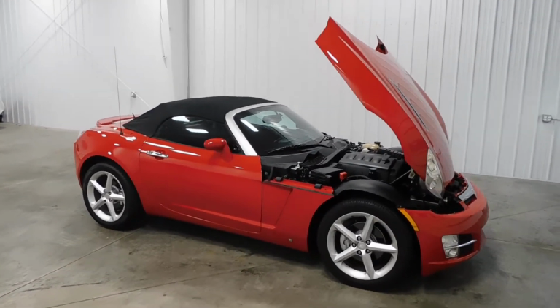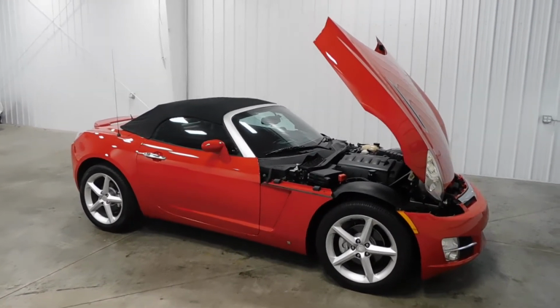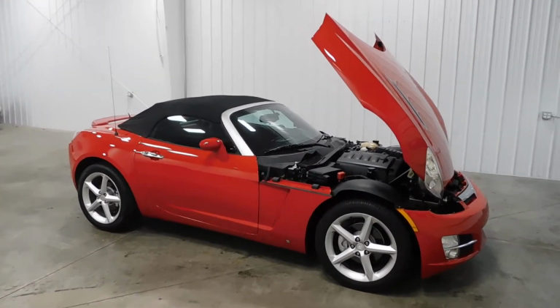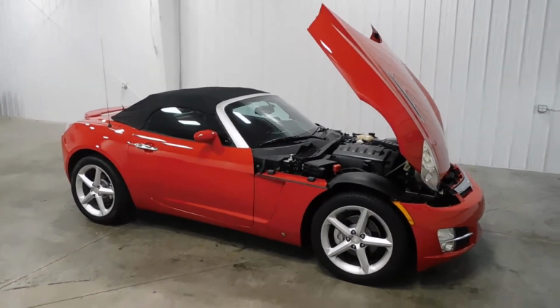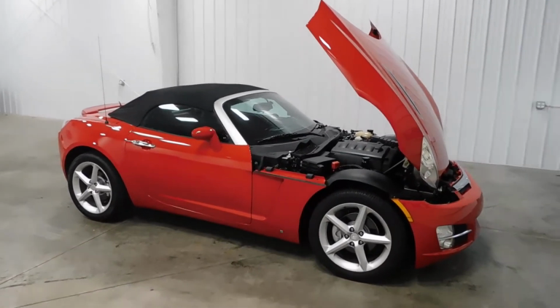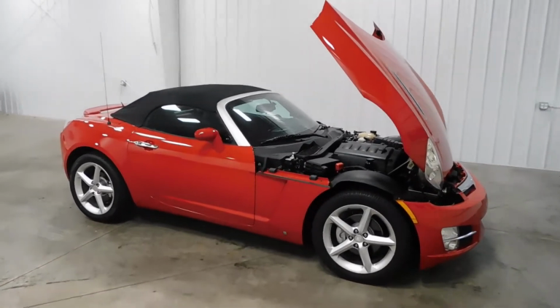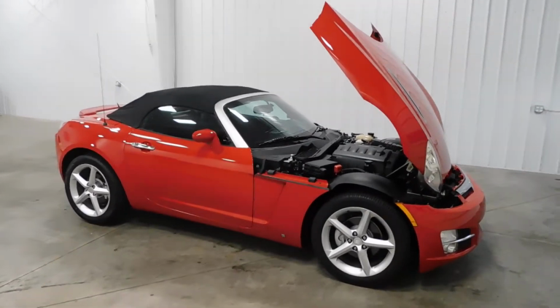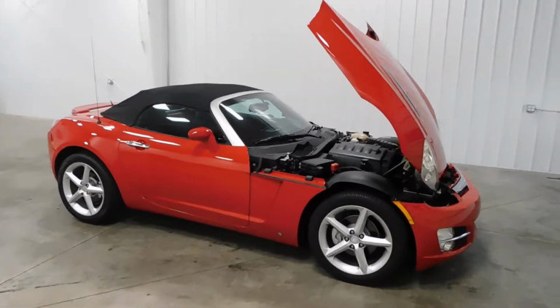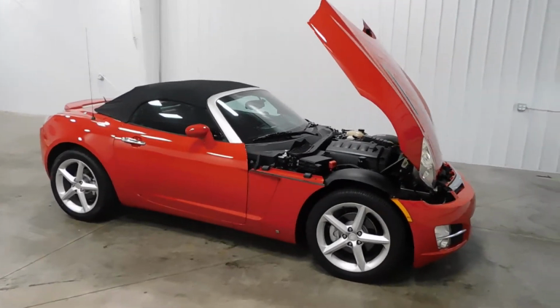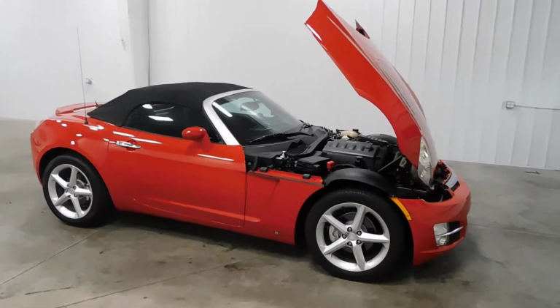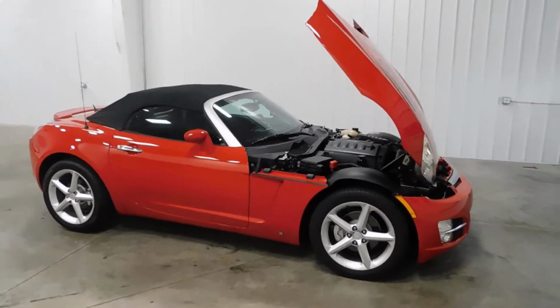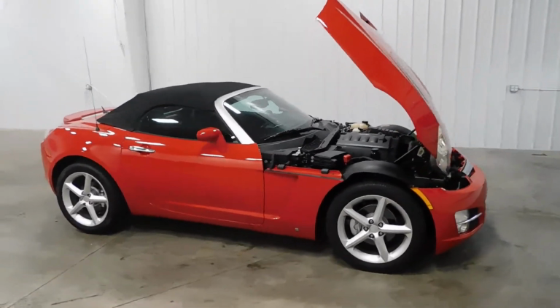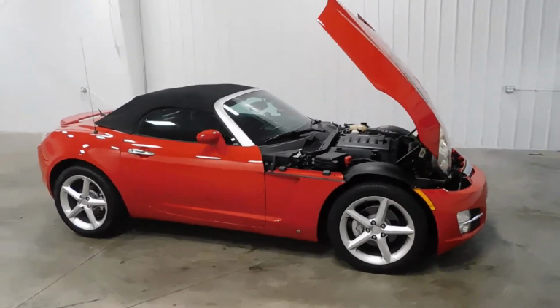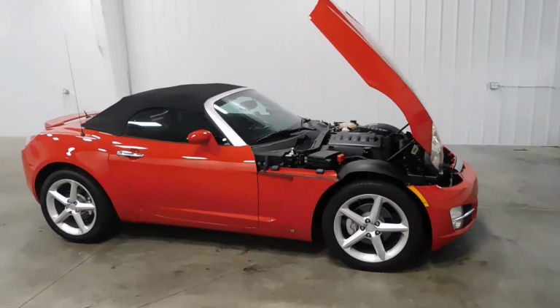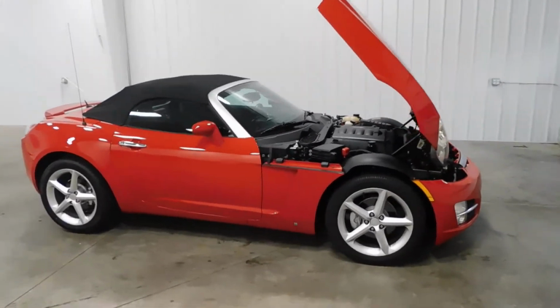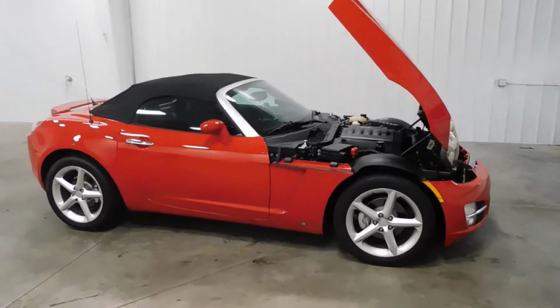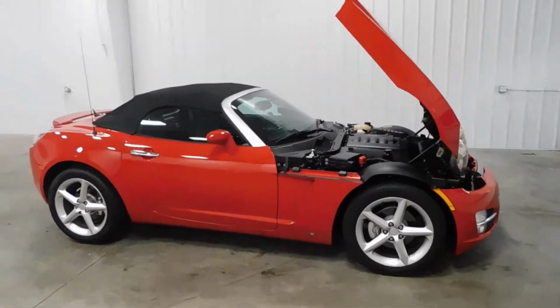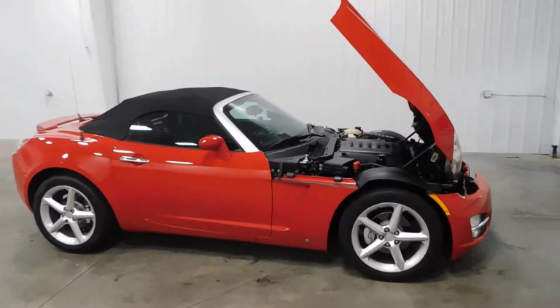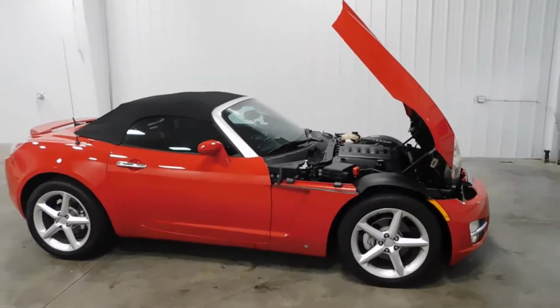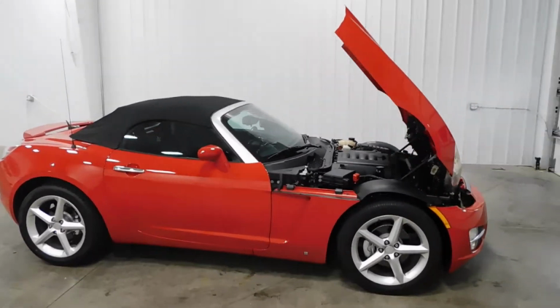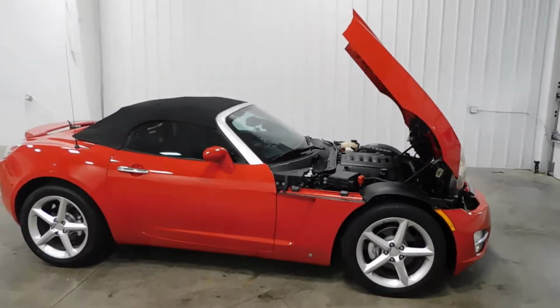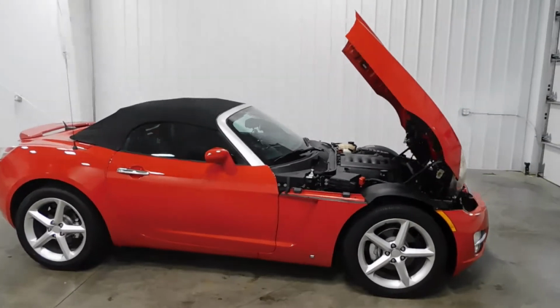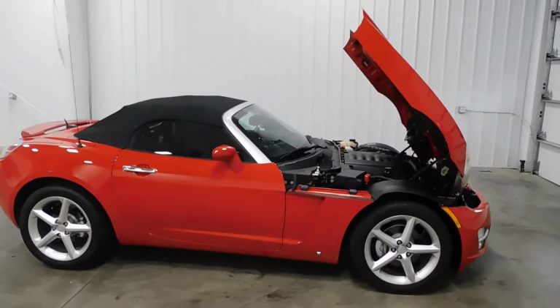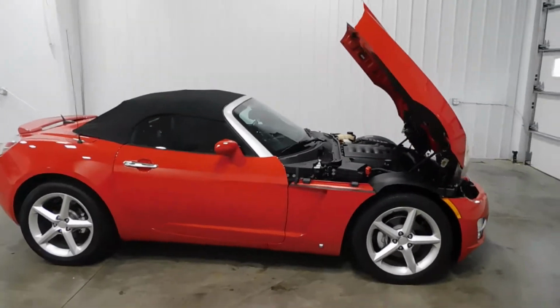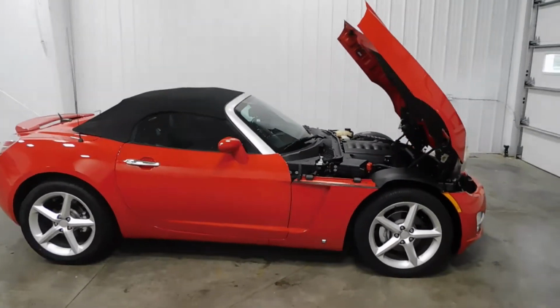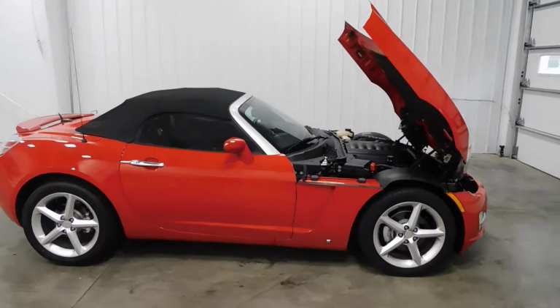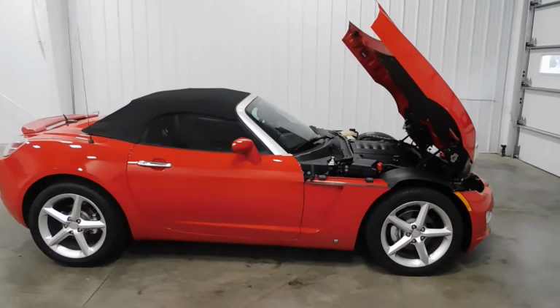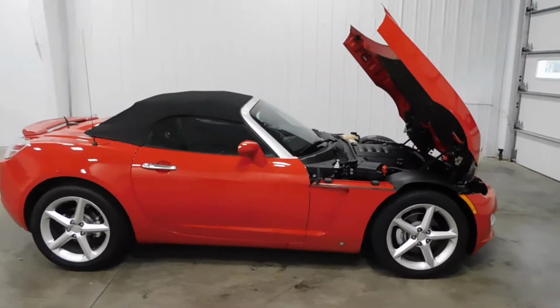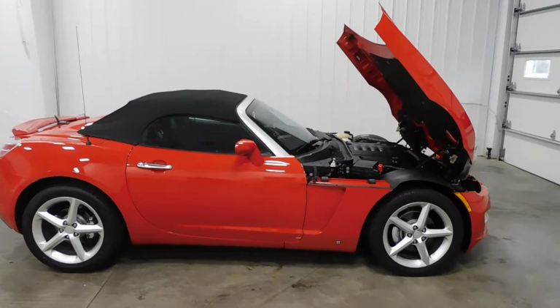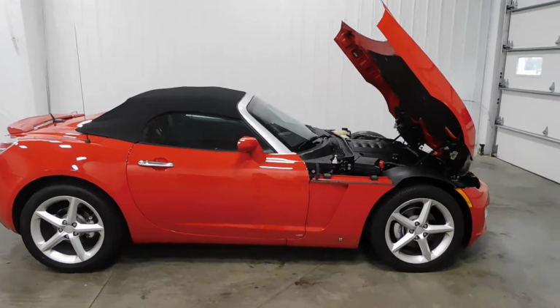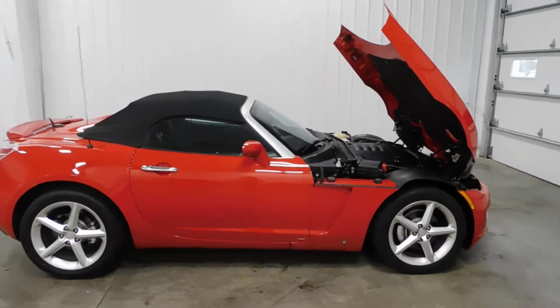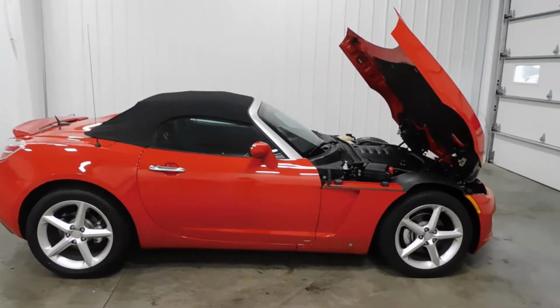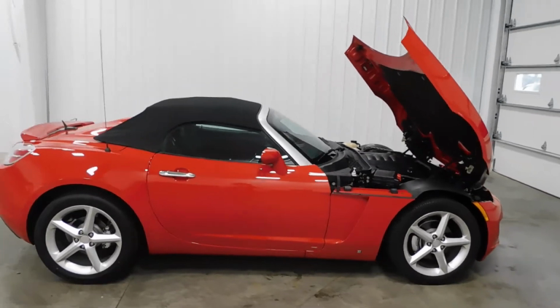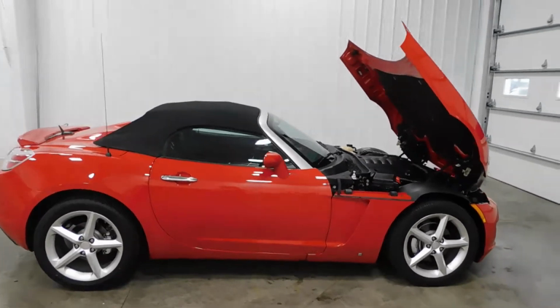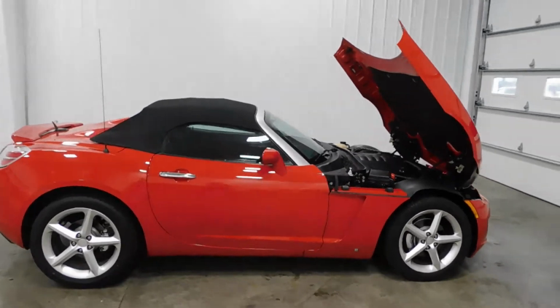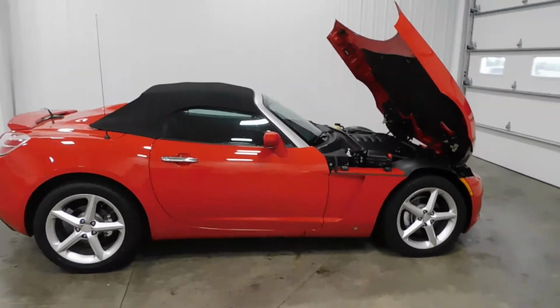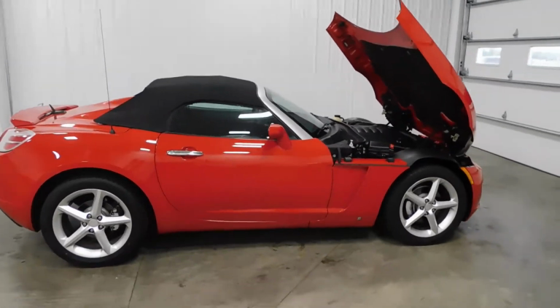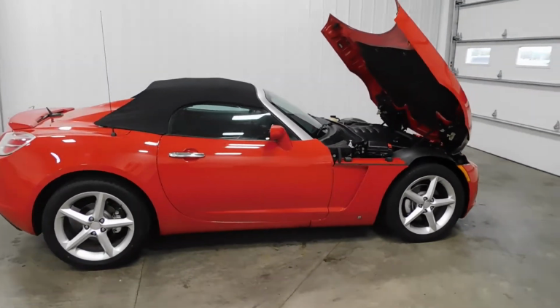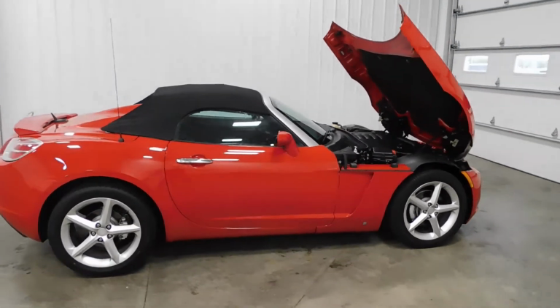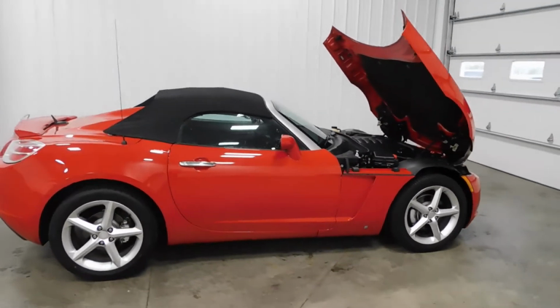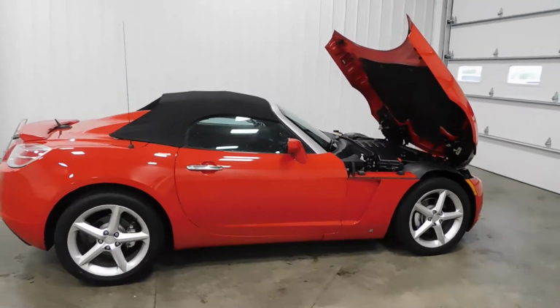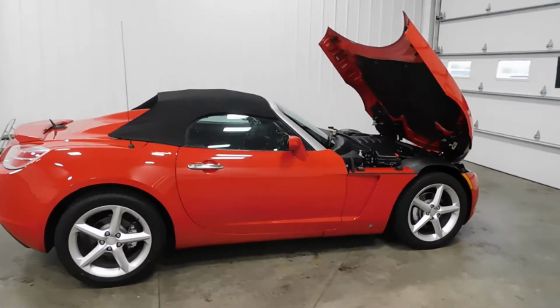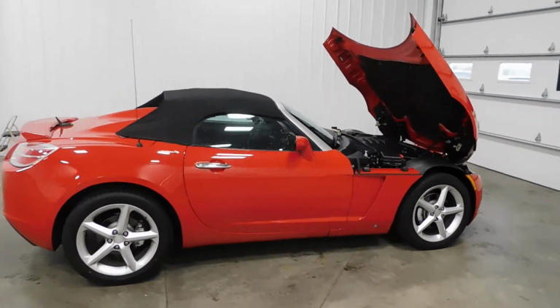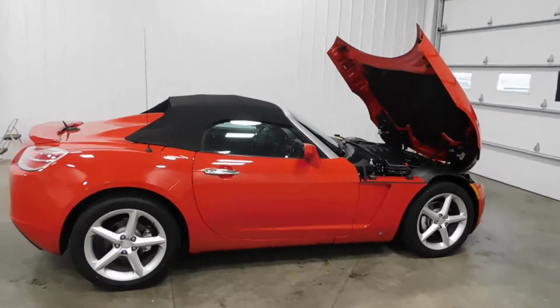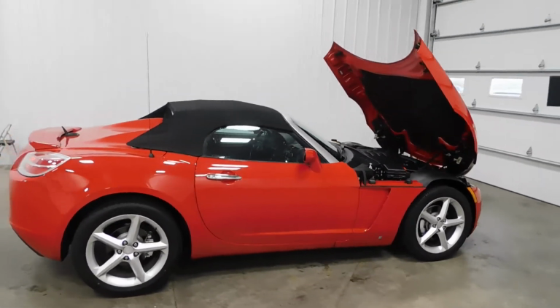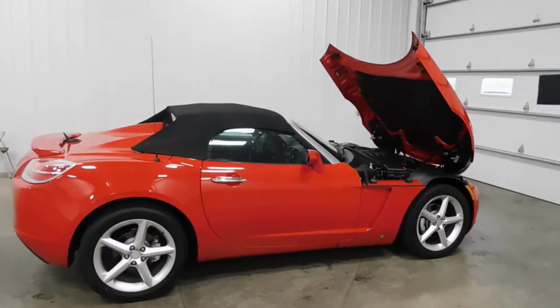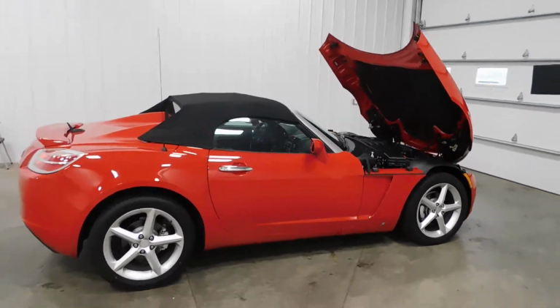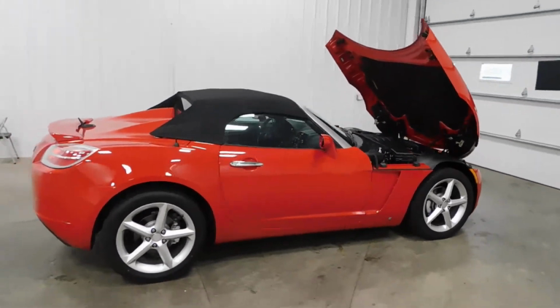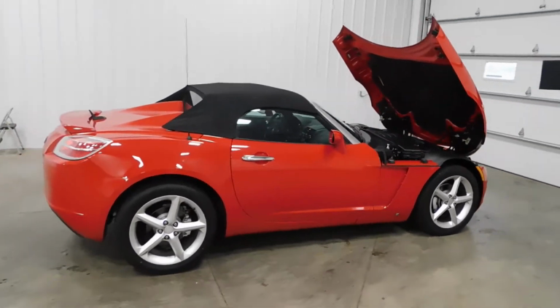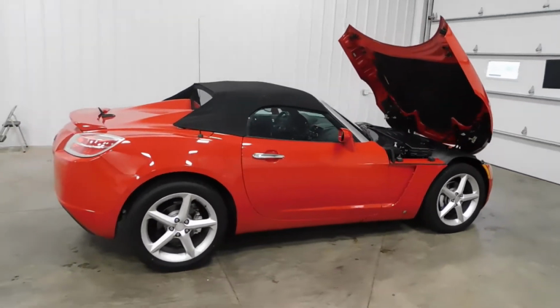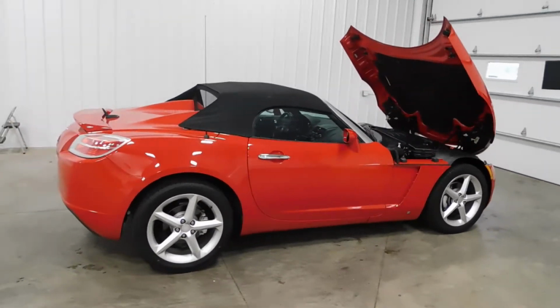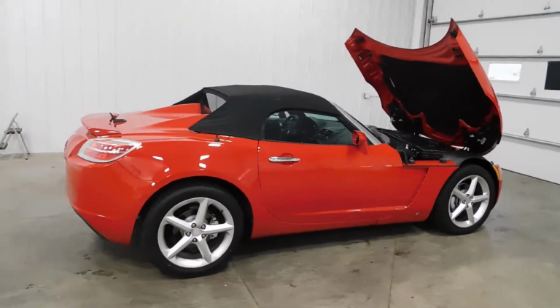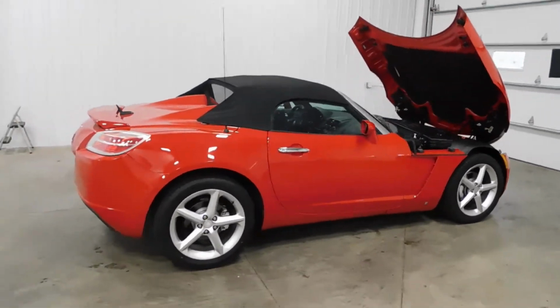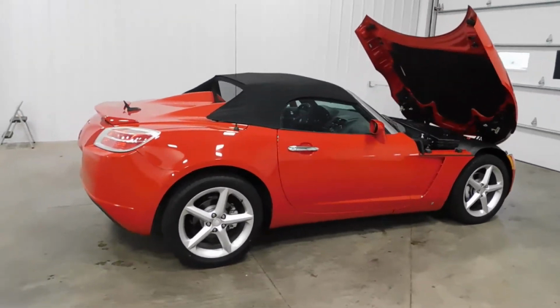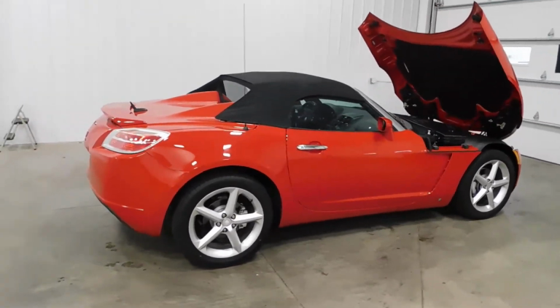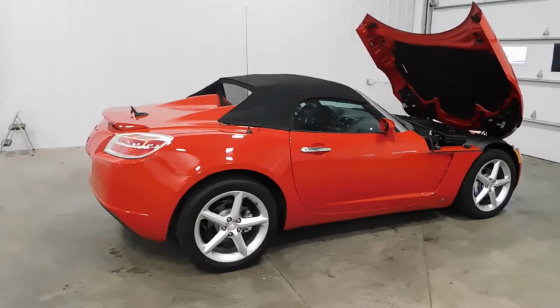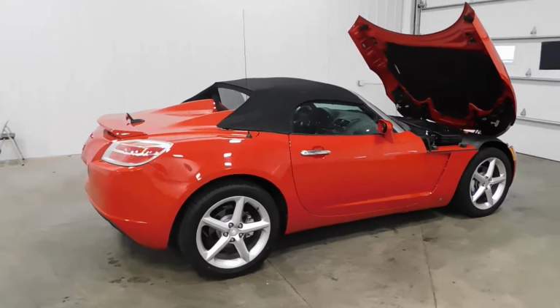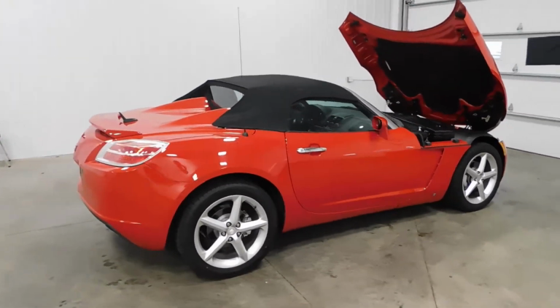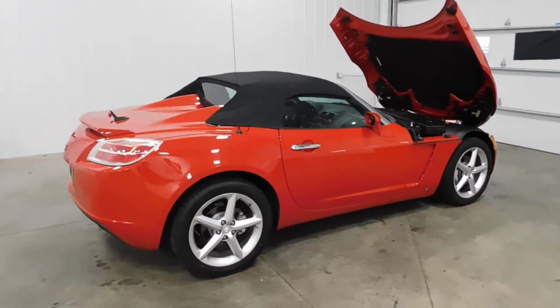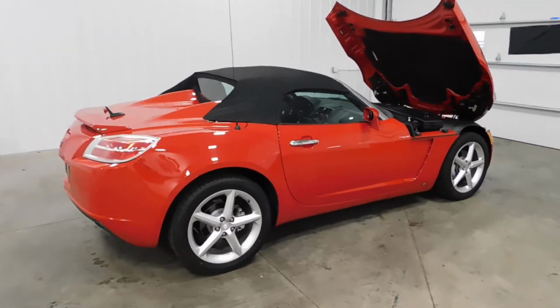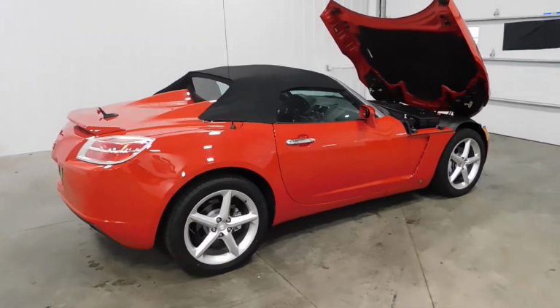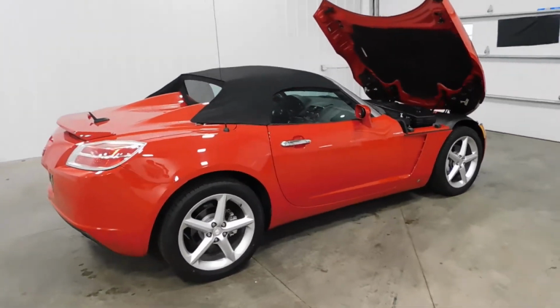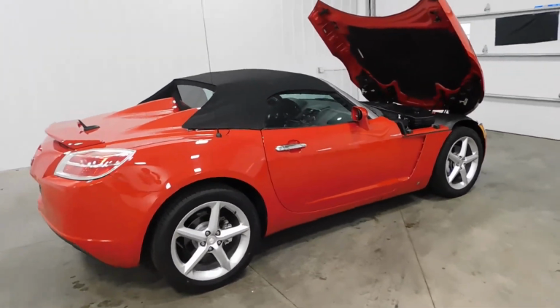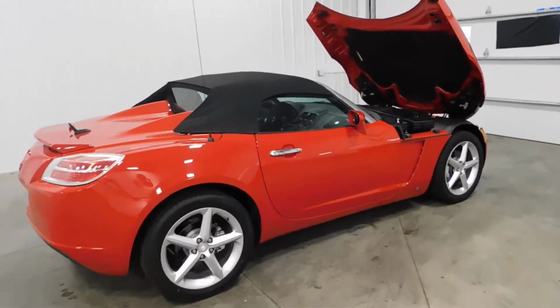This vehicle comes with a clean Carfax, so that means no major dings, dents, scratches, flood damage, frame damage — whatever damage, guys, it's got none of it.